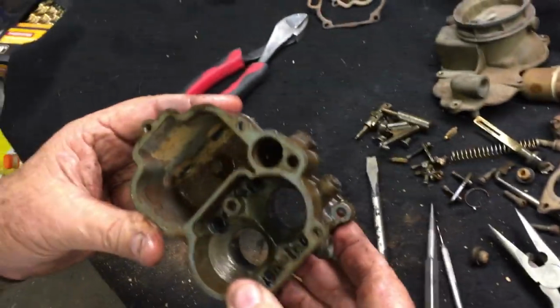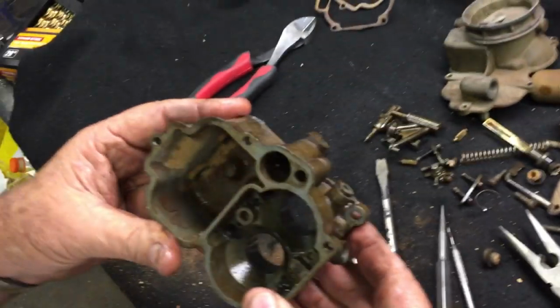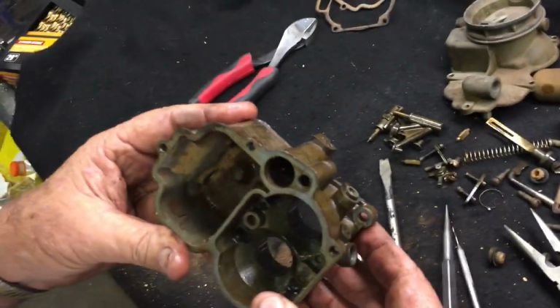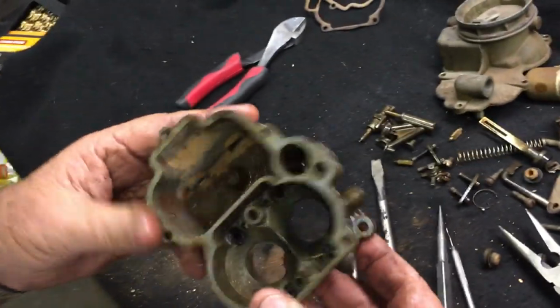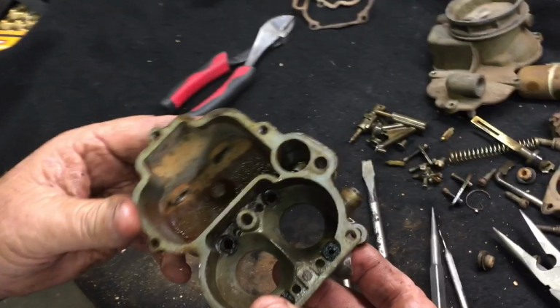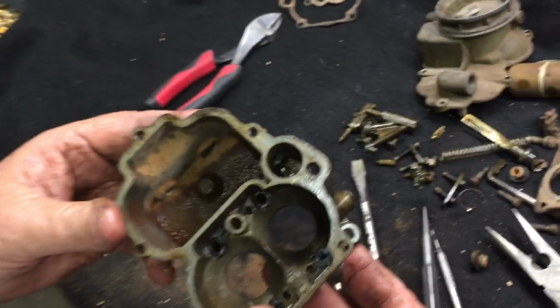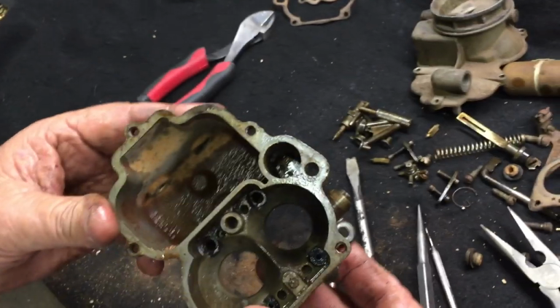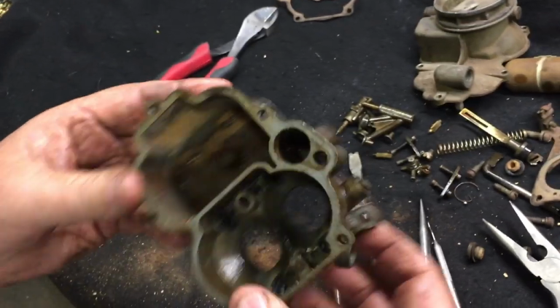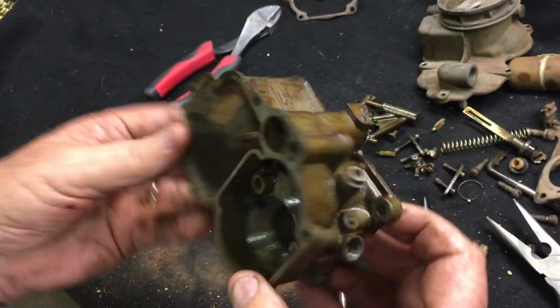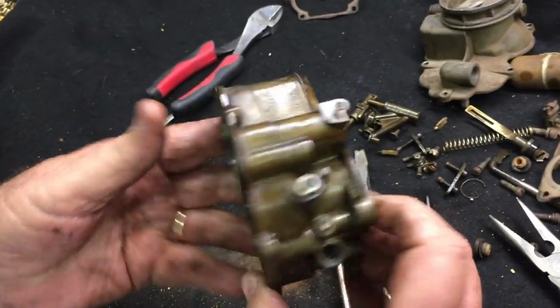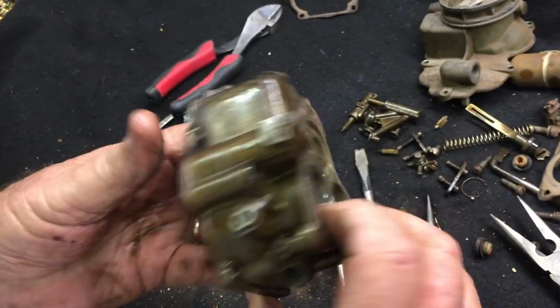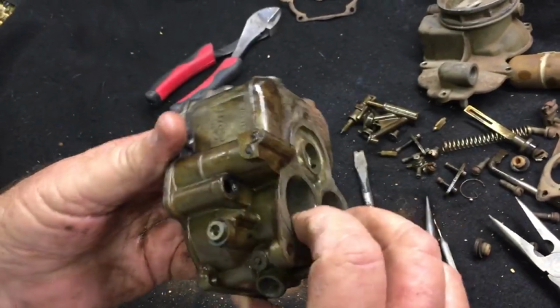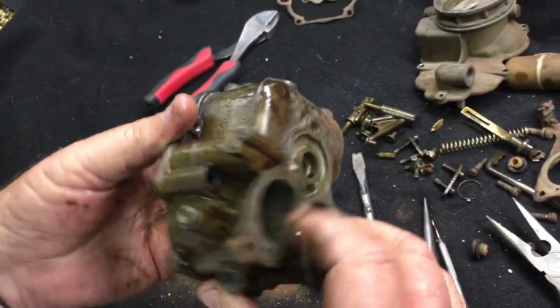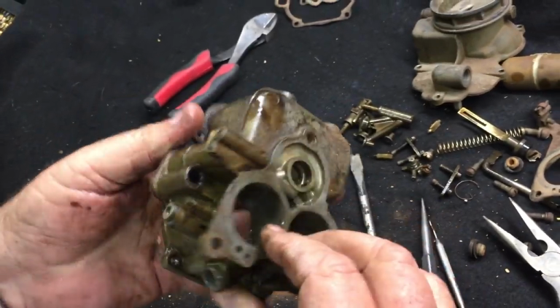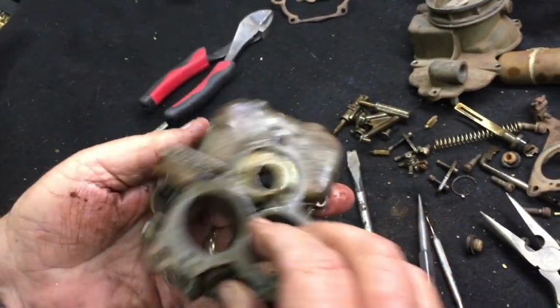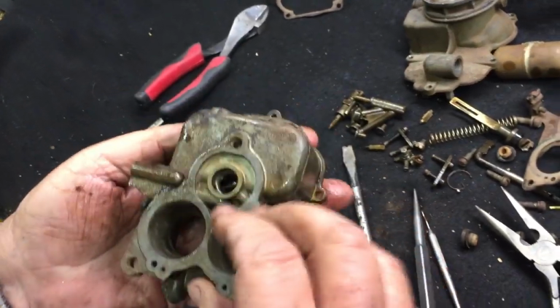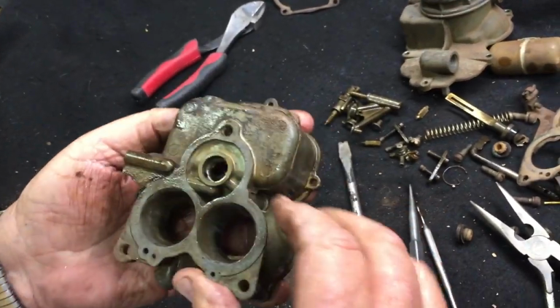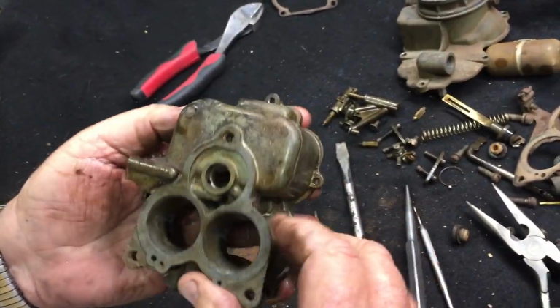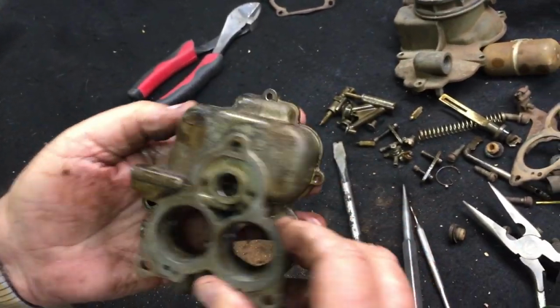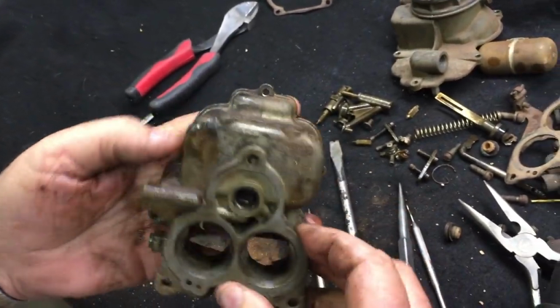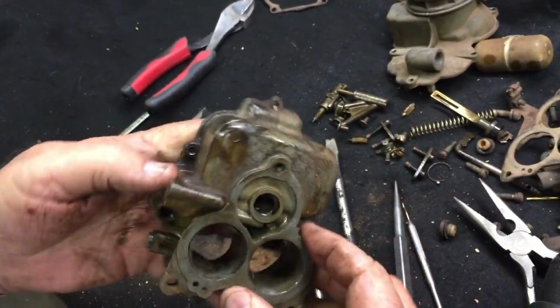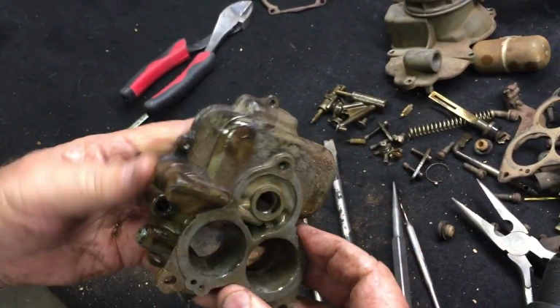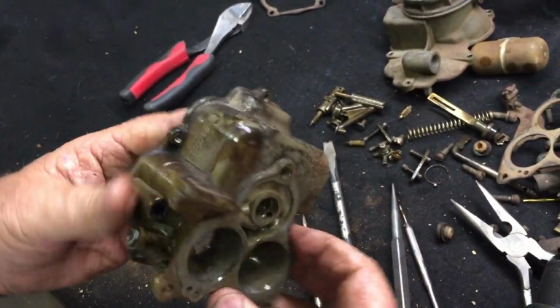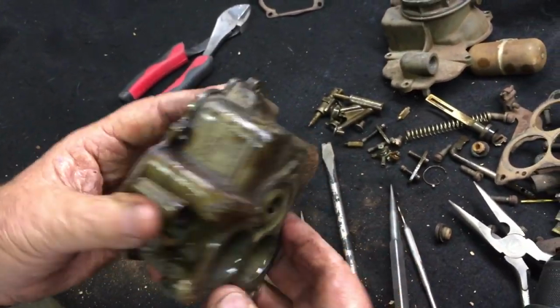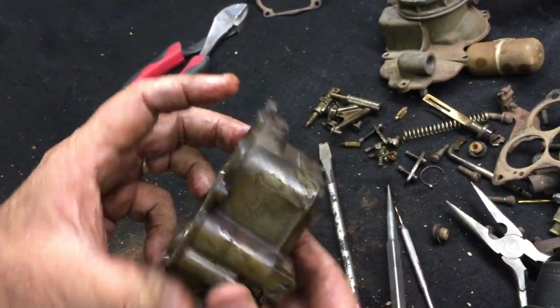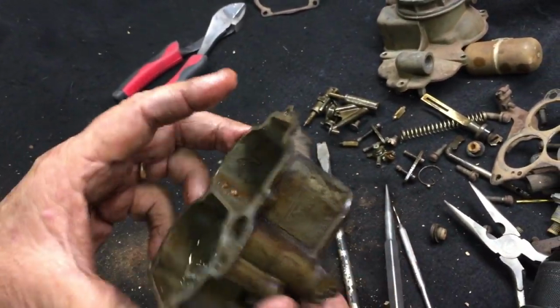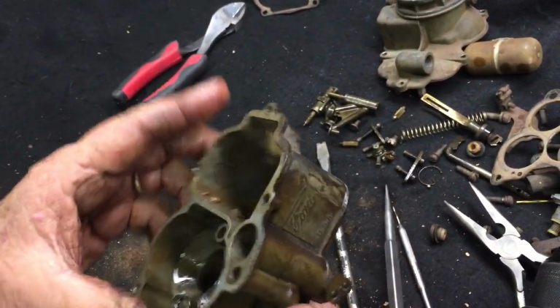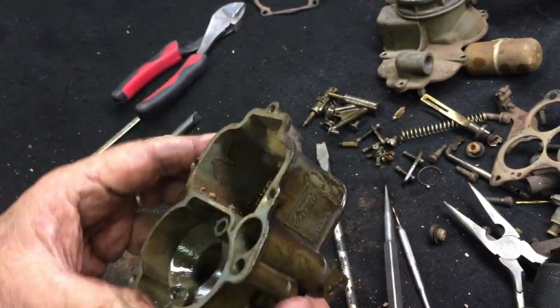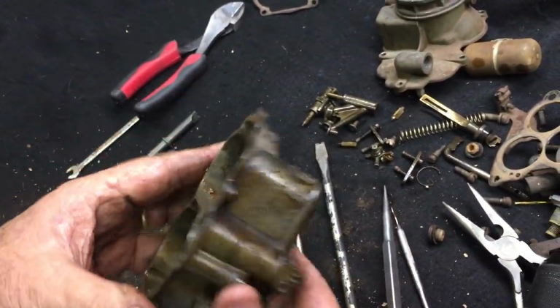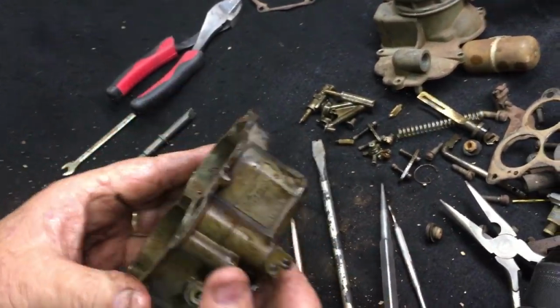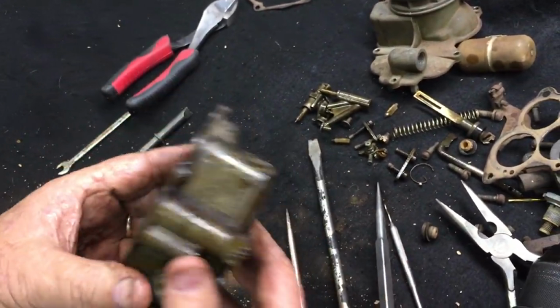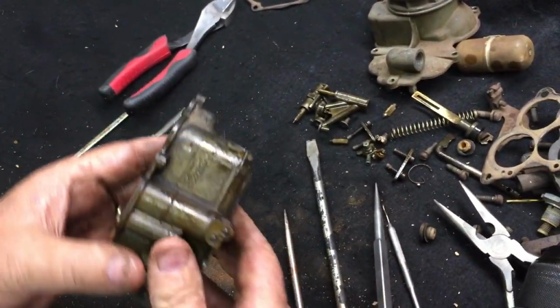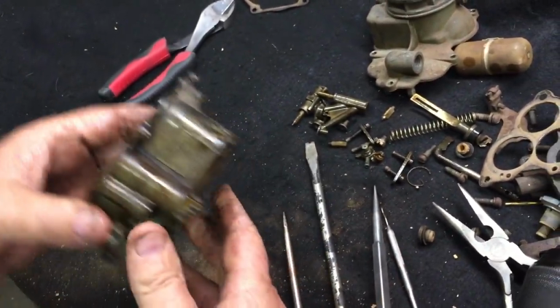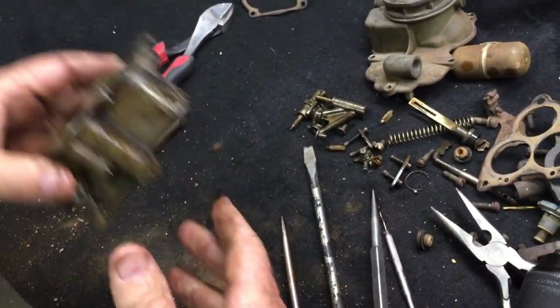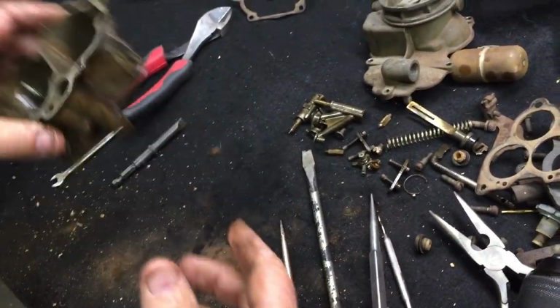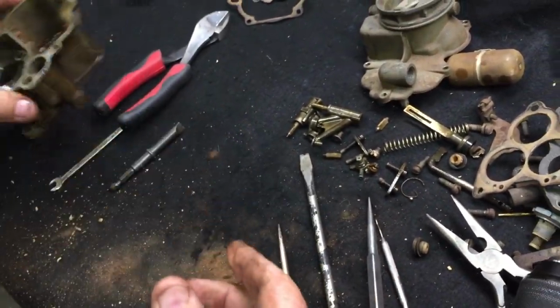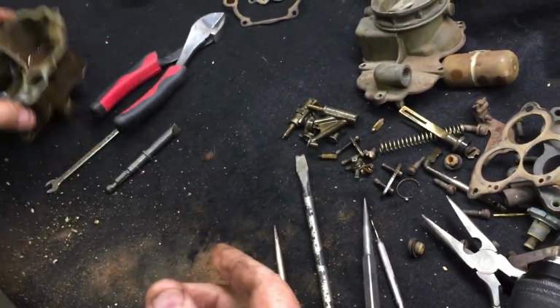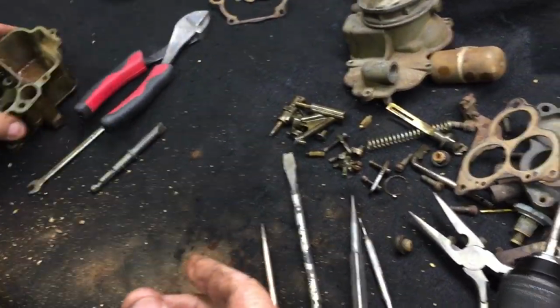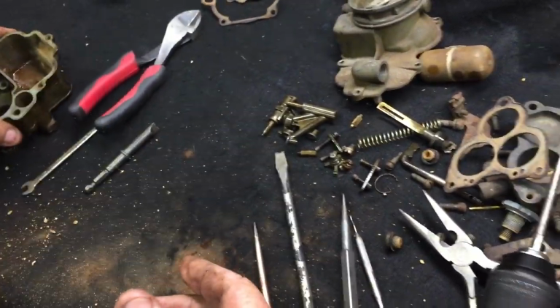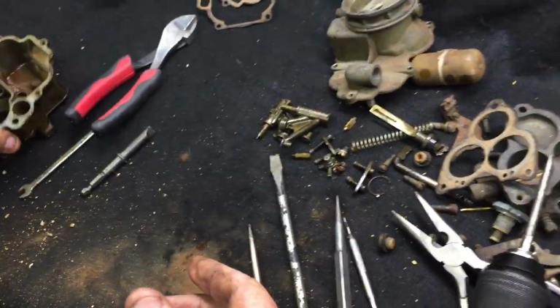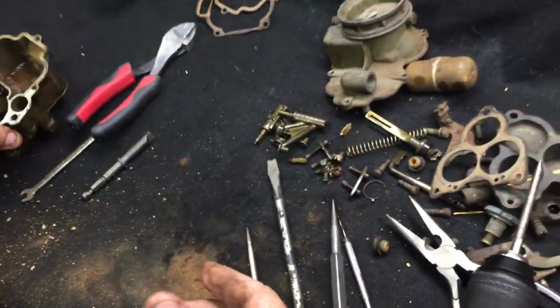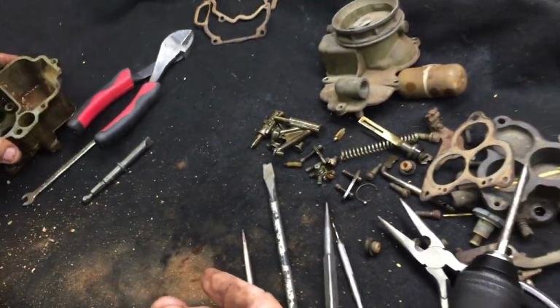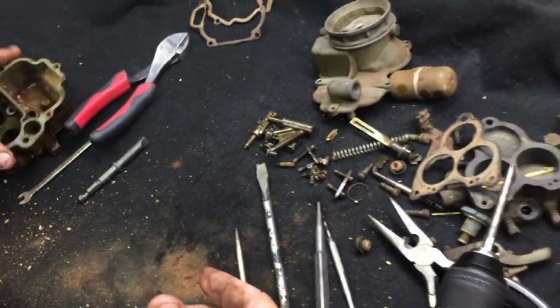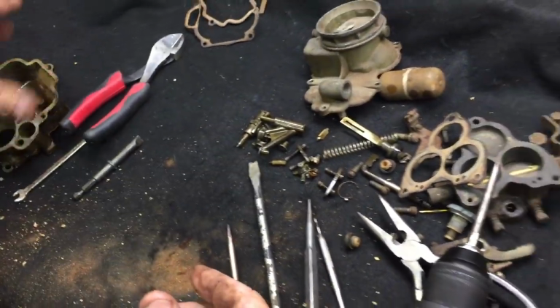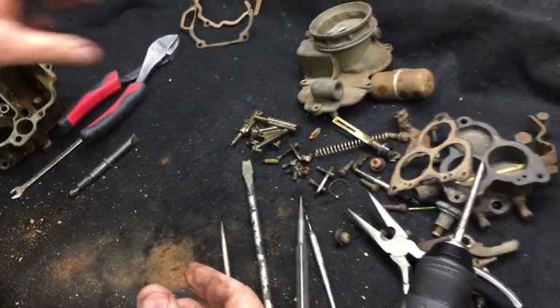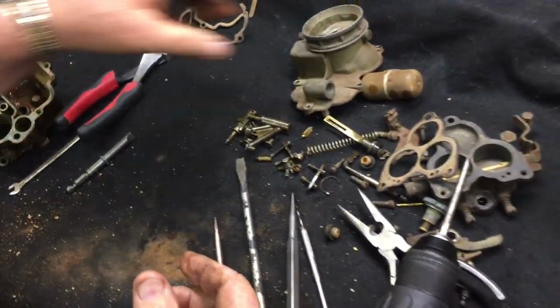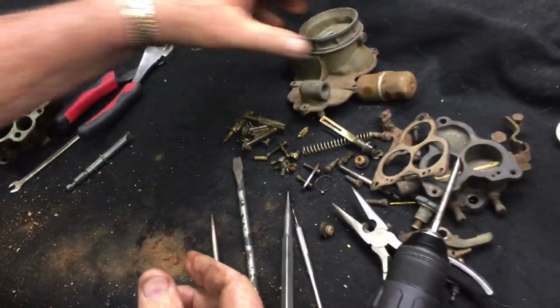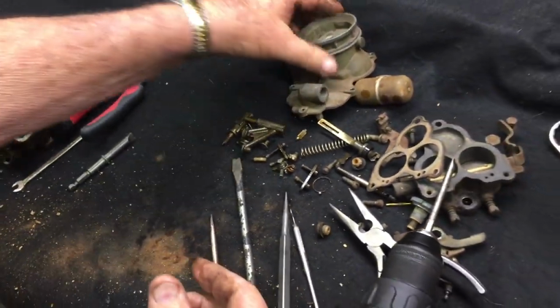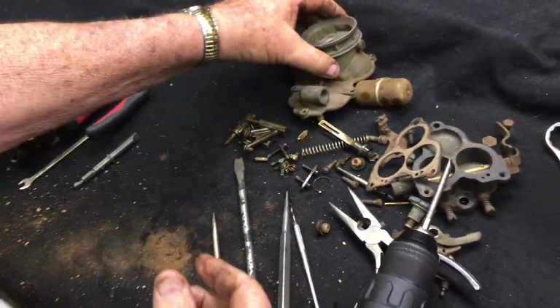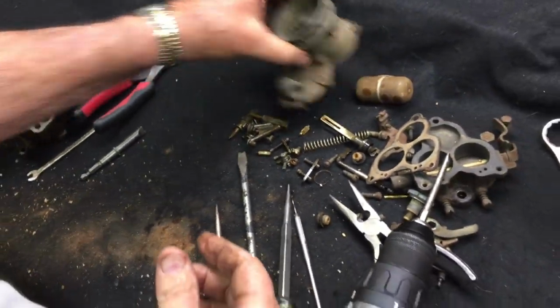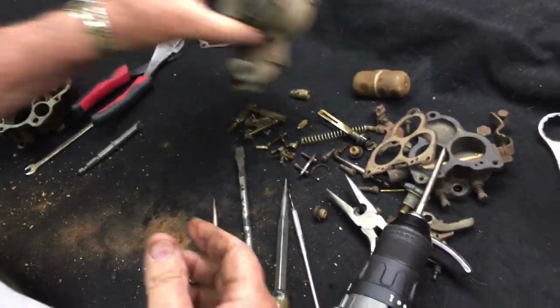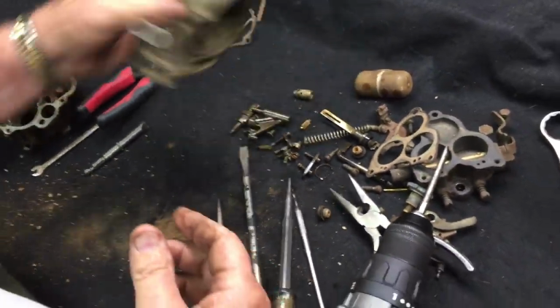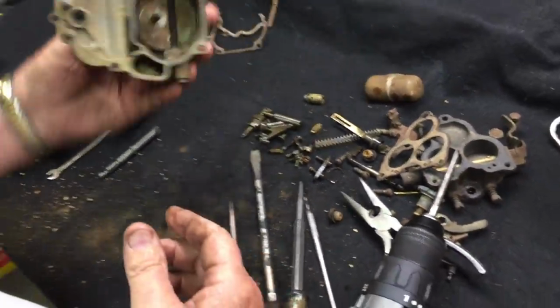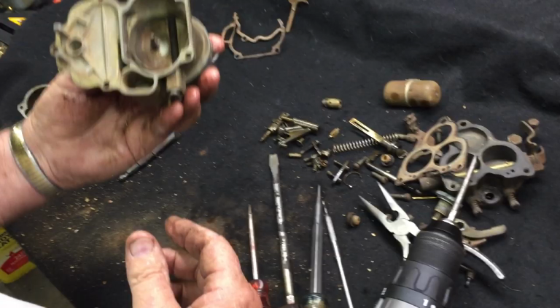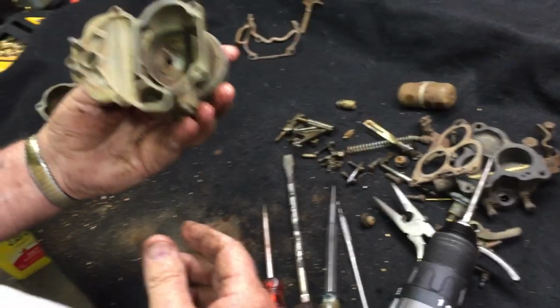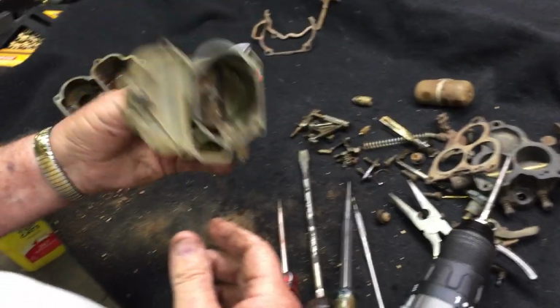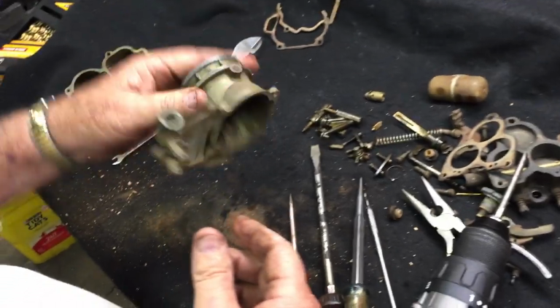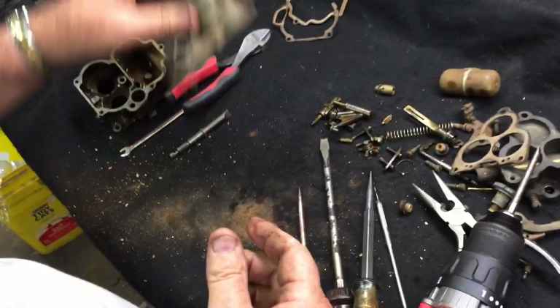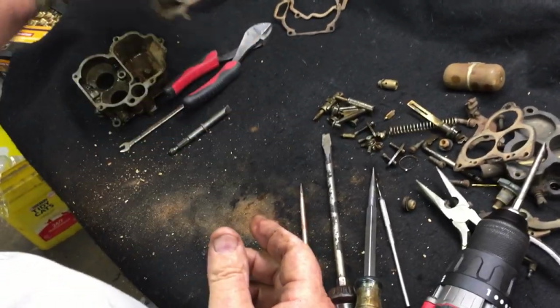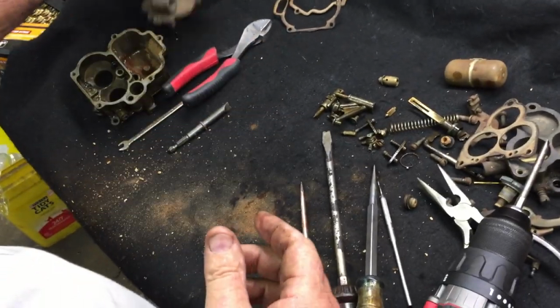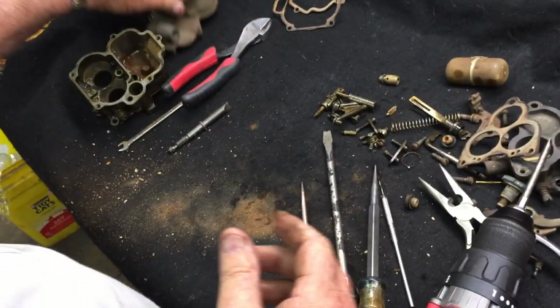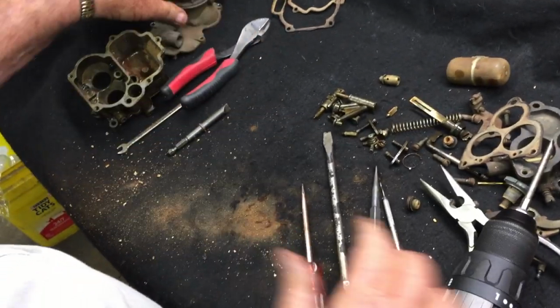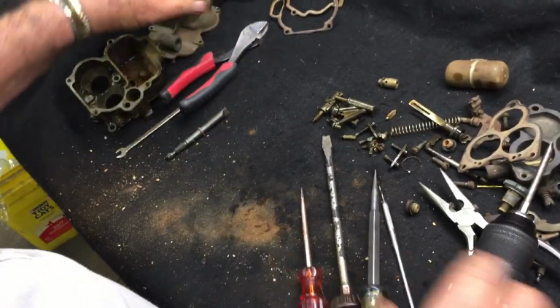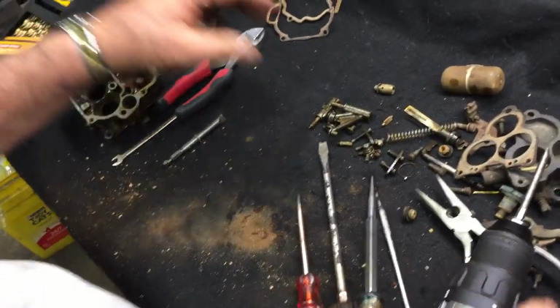That bowl assembly is now disassembled and ready for cleaning.